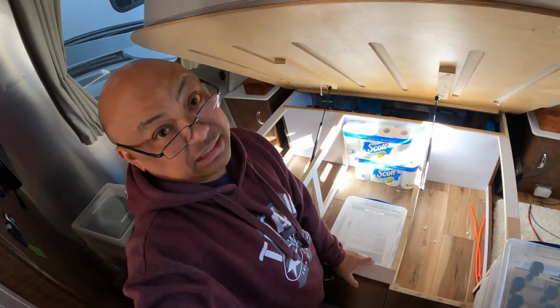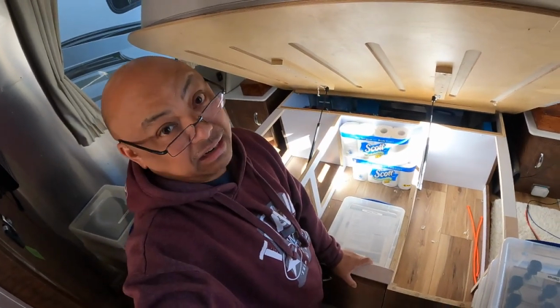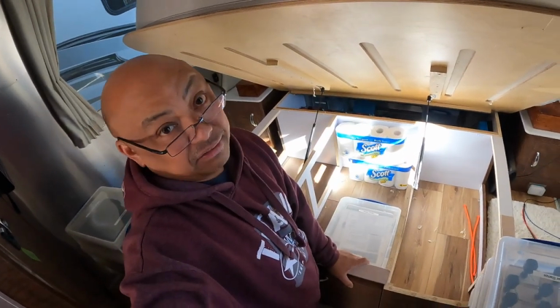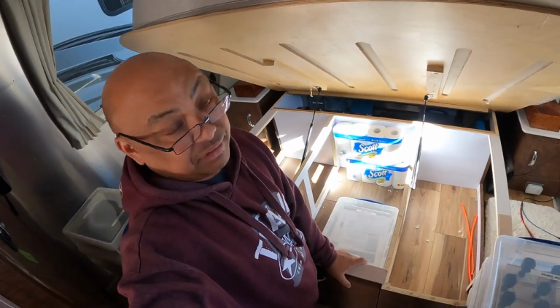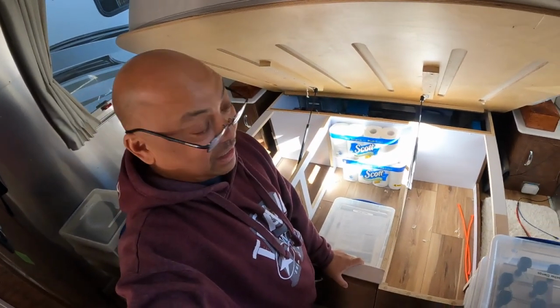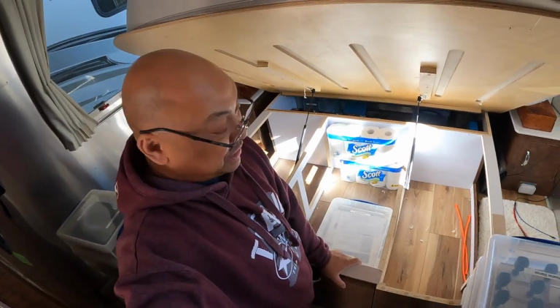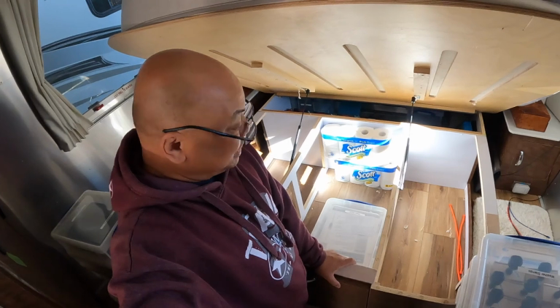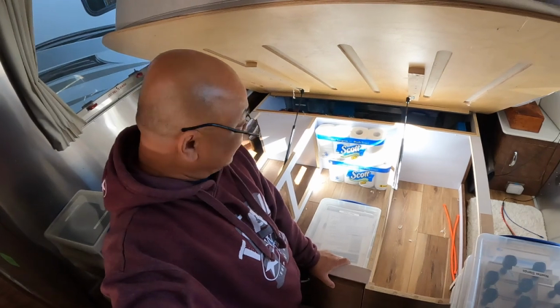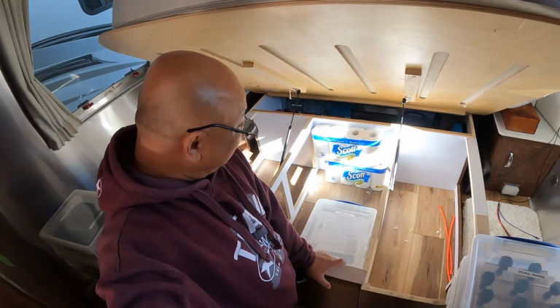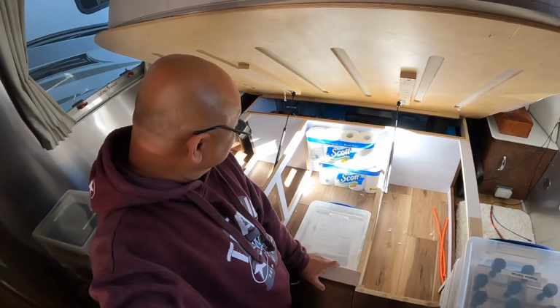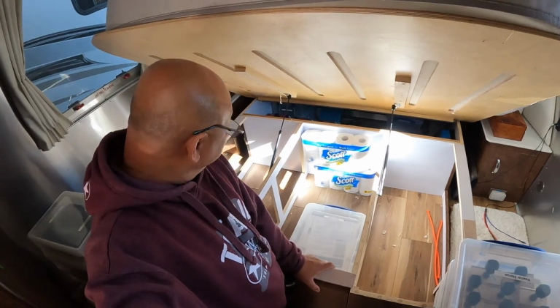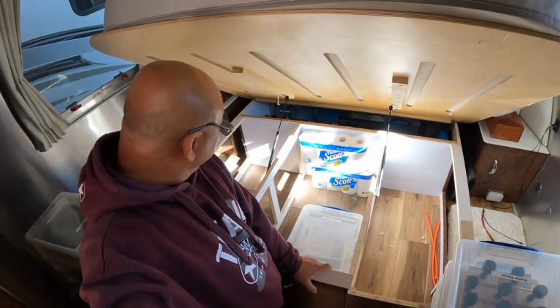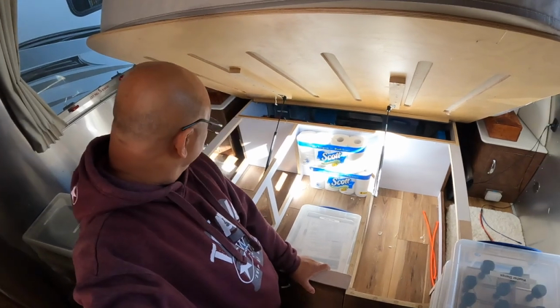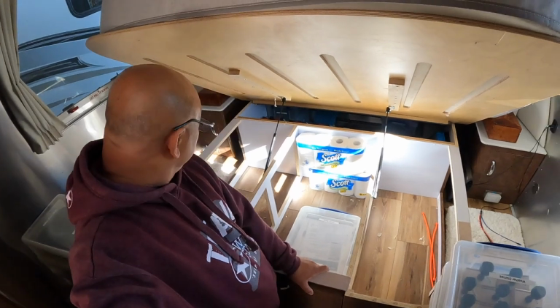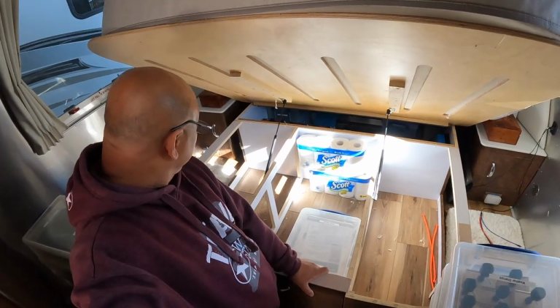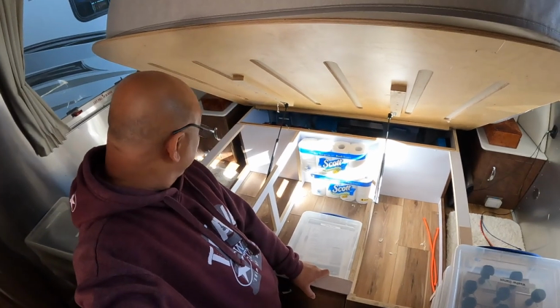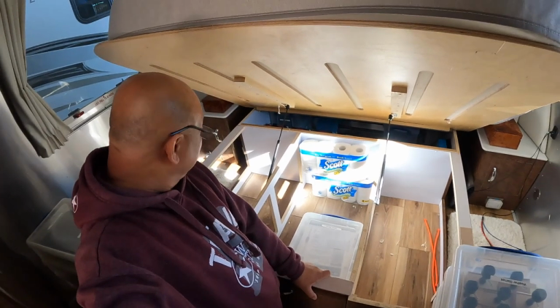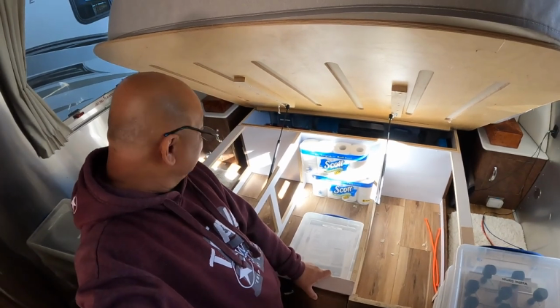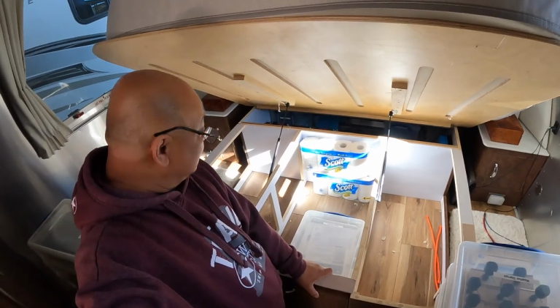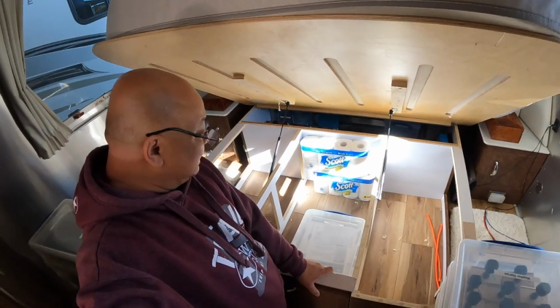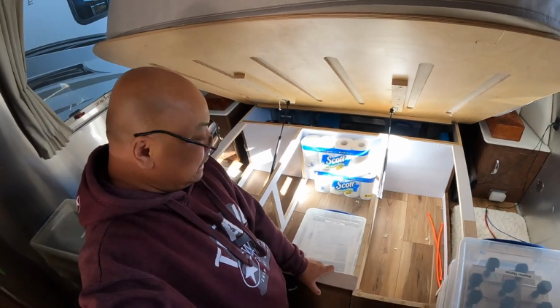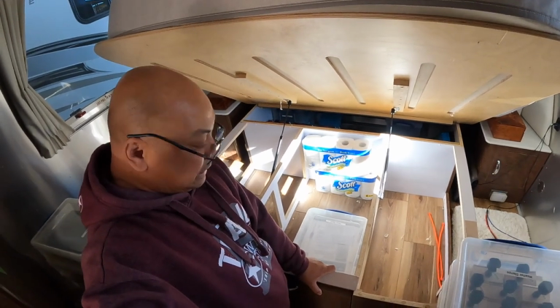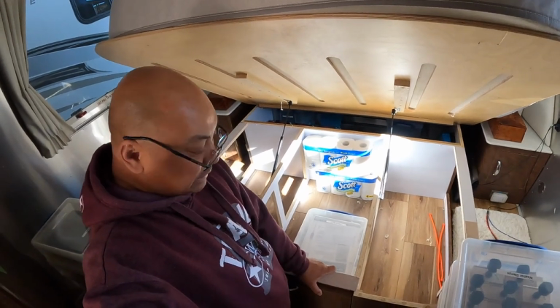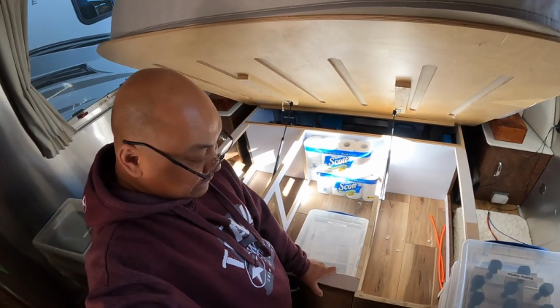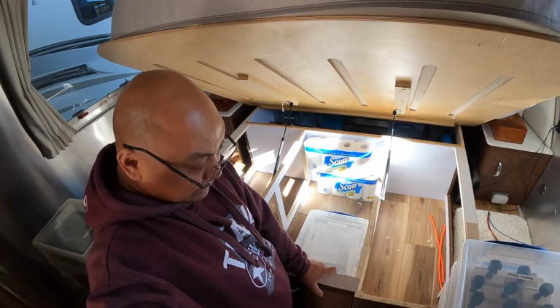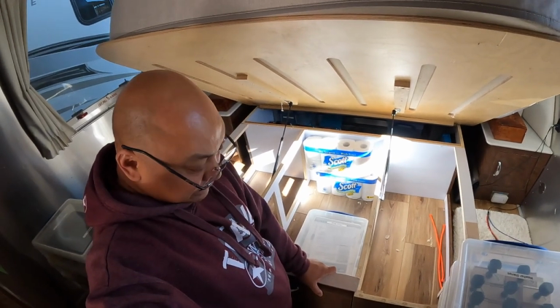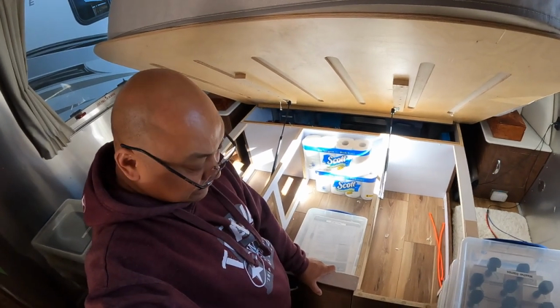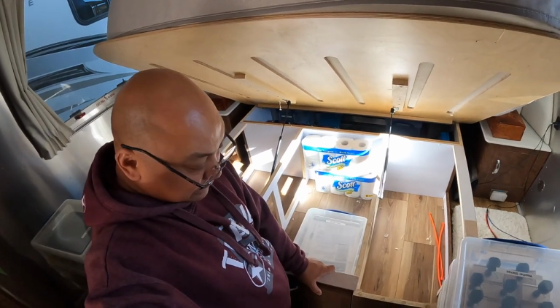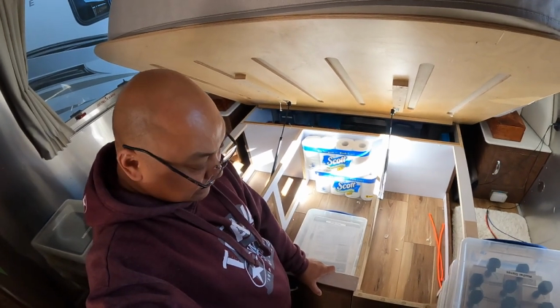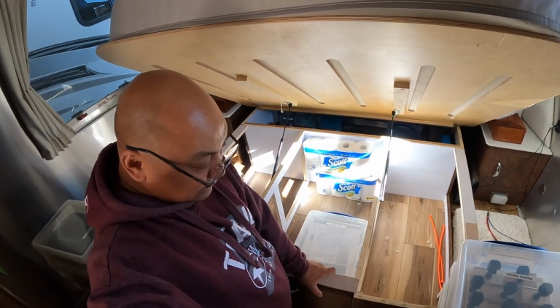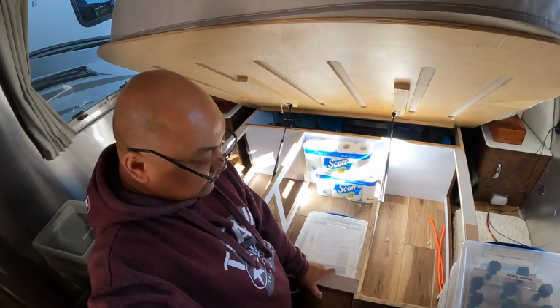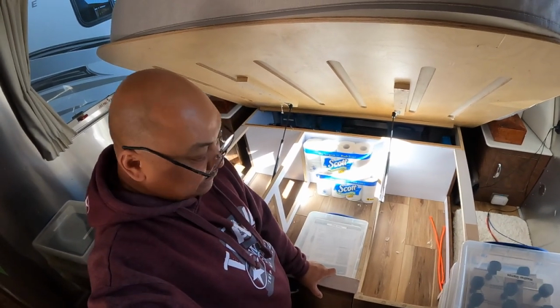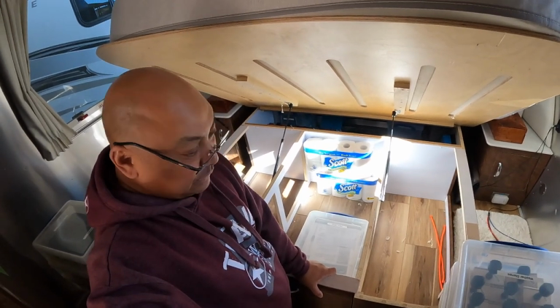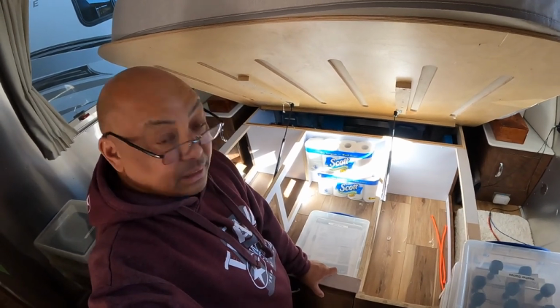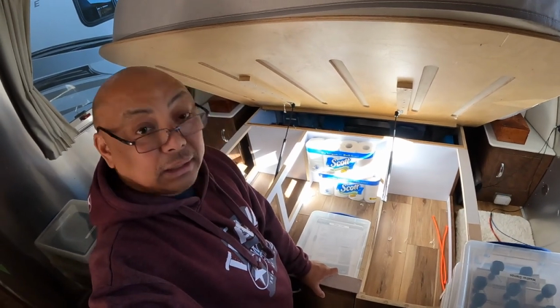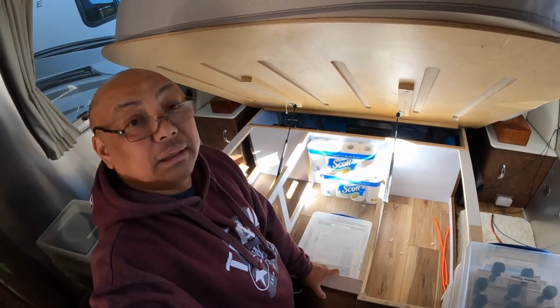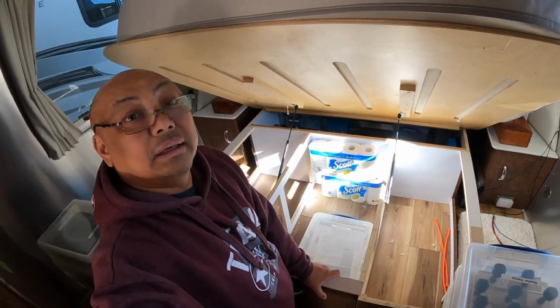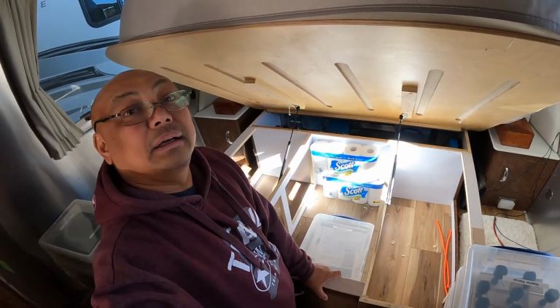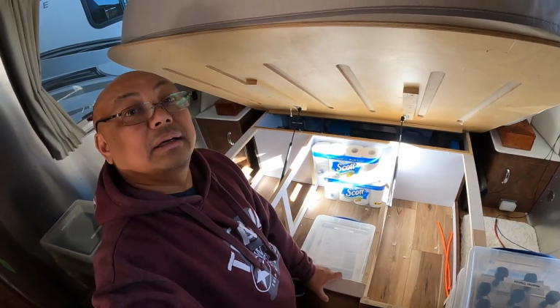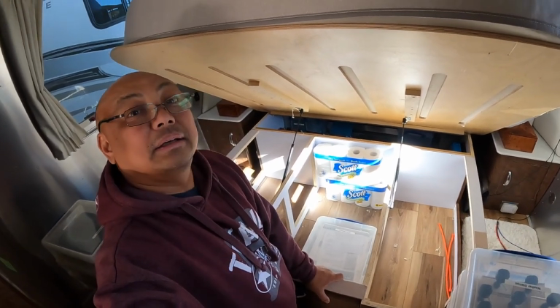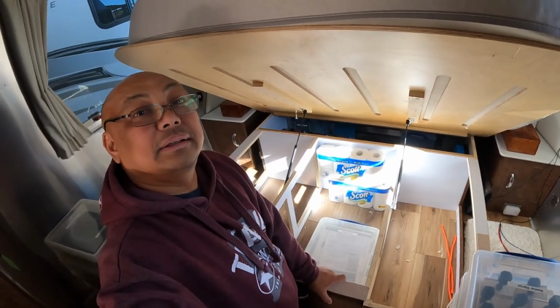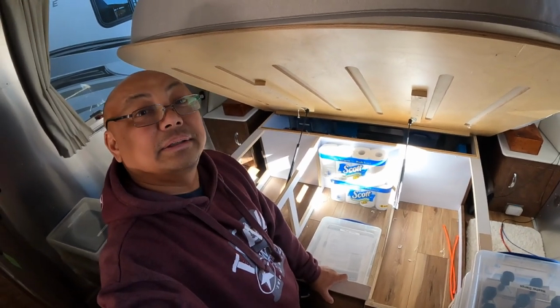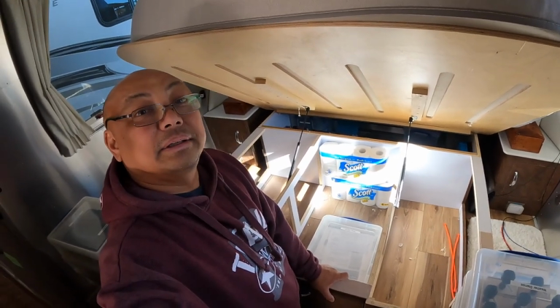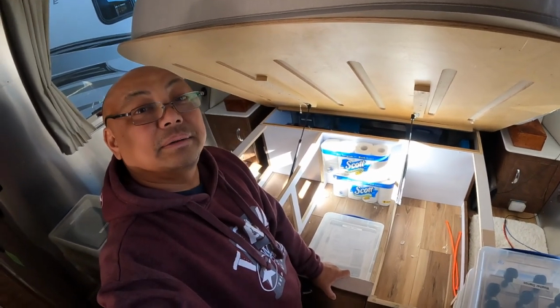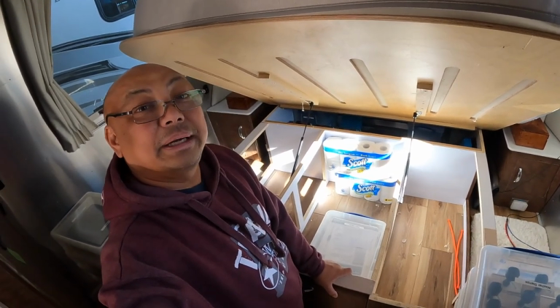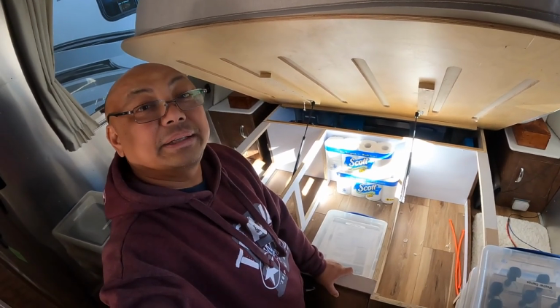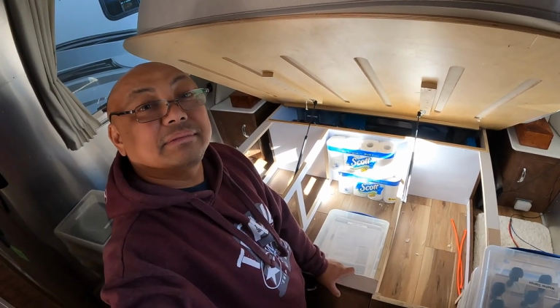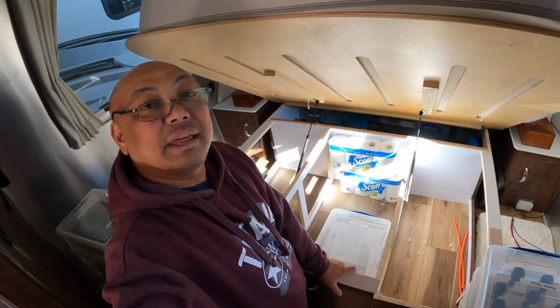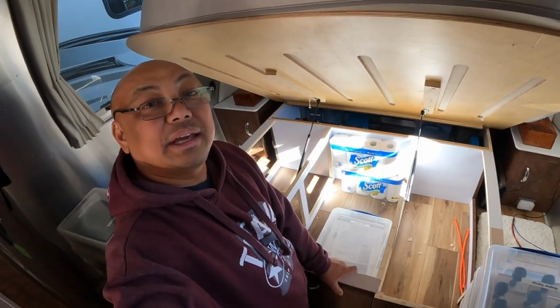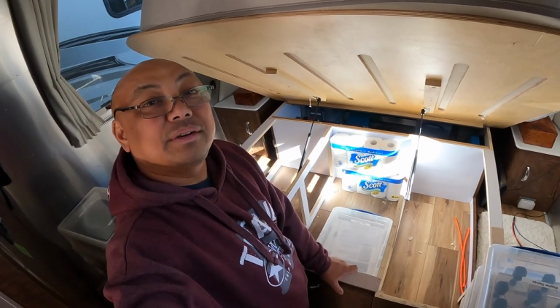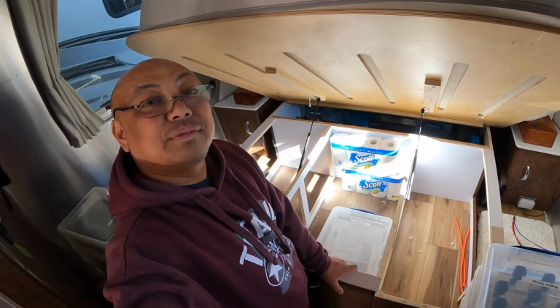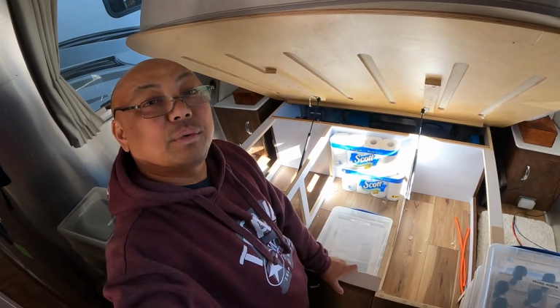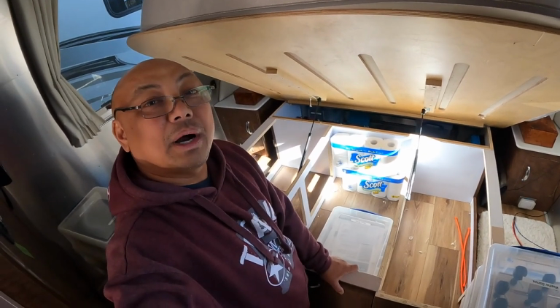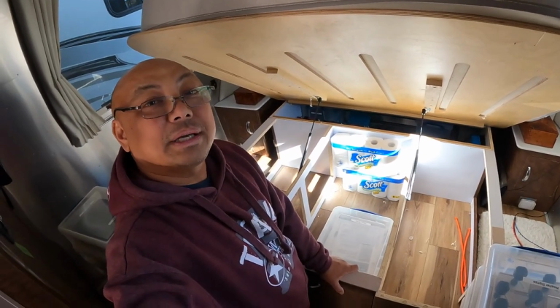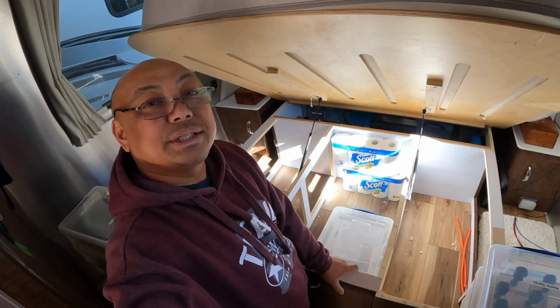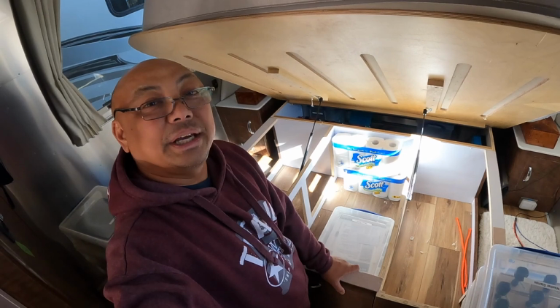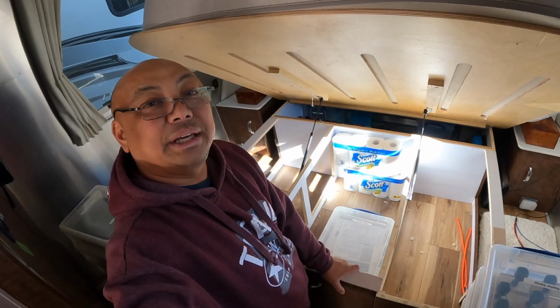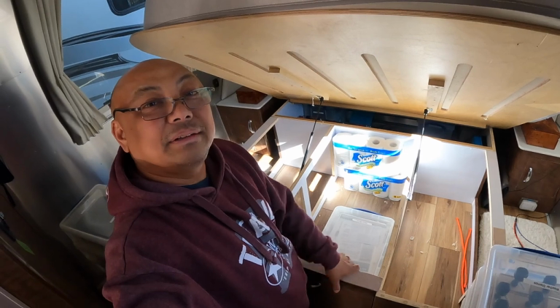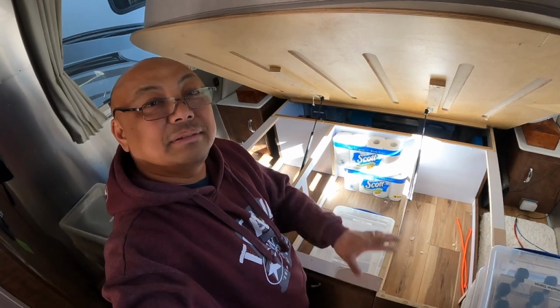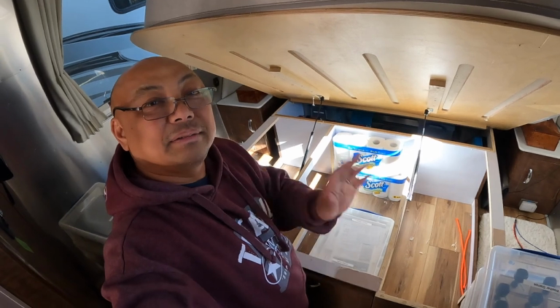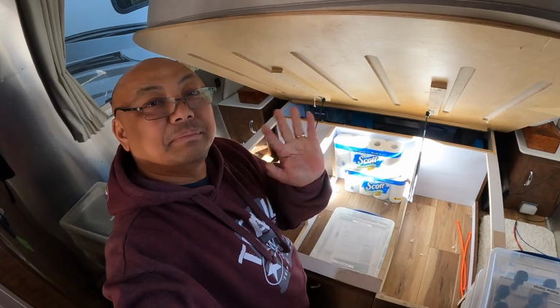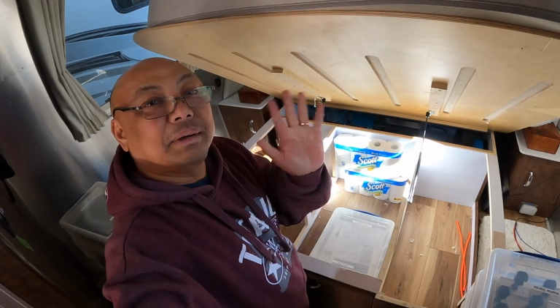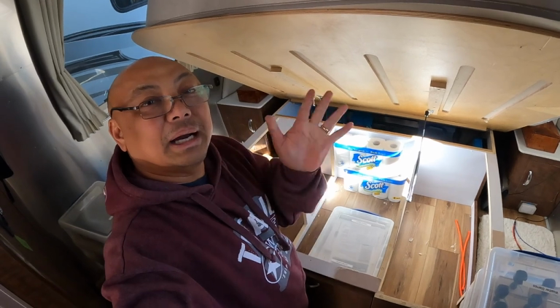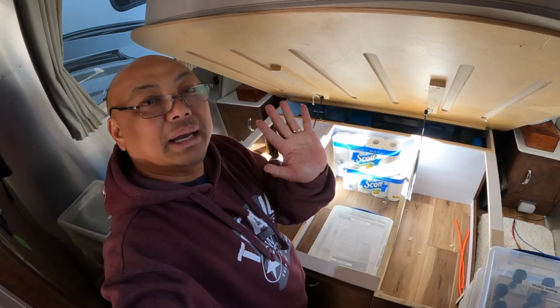Okay, that is what's underneath the bed — a lot of stuff actually. All right, thank you for watching. Bye!